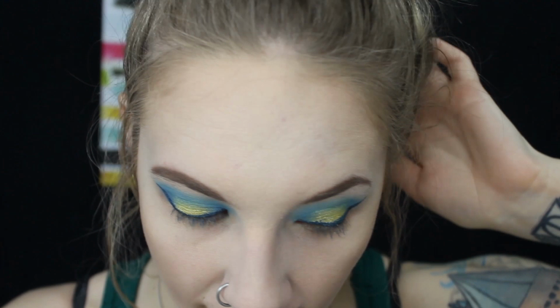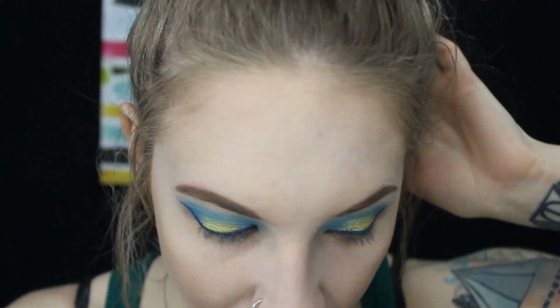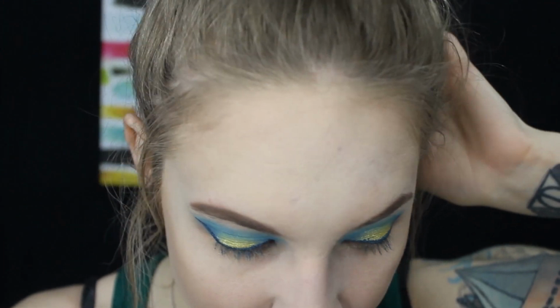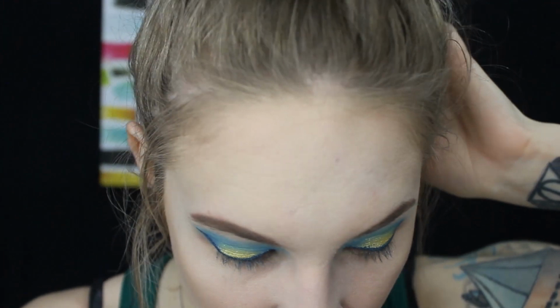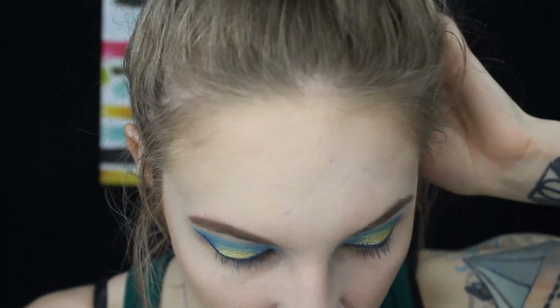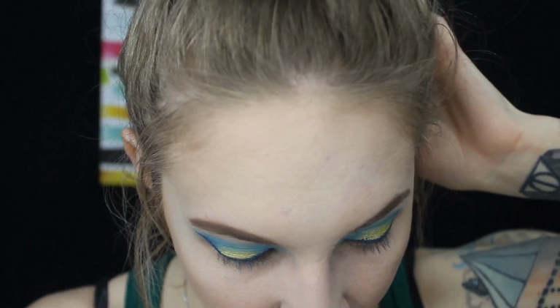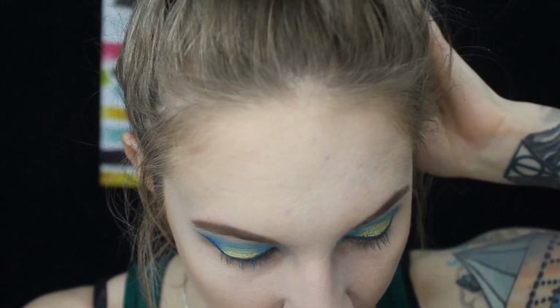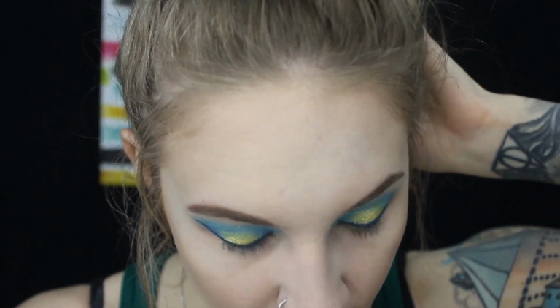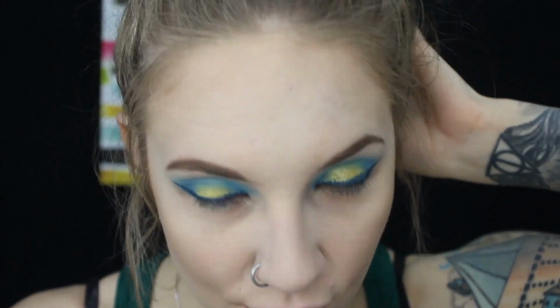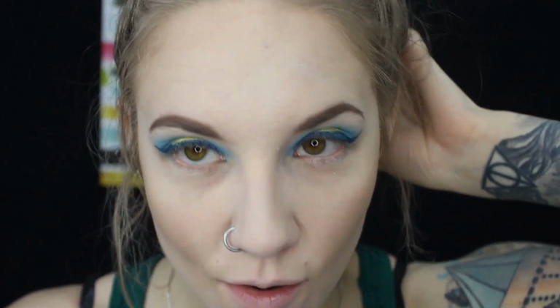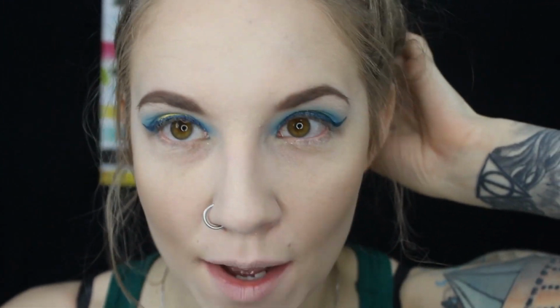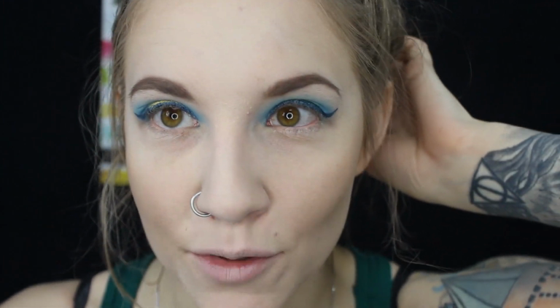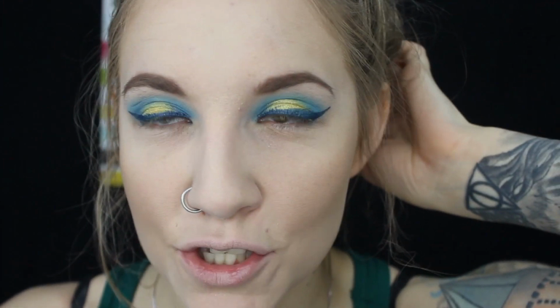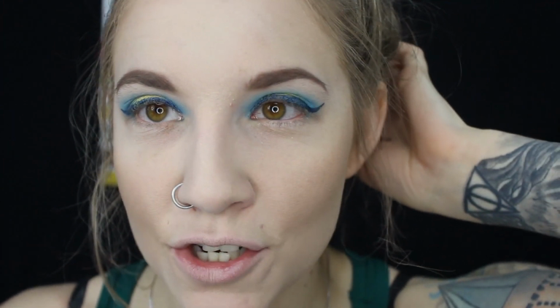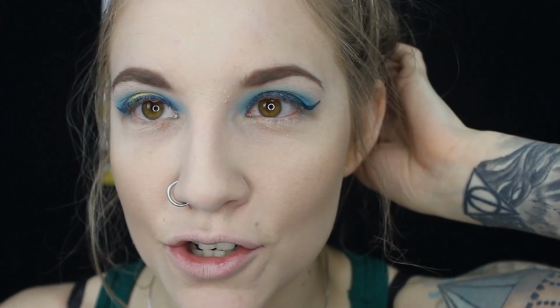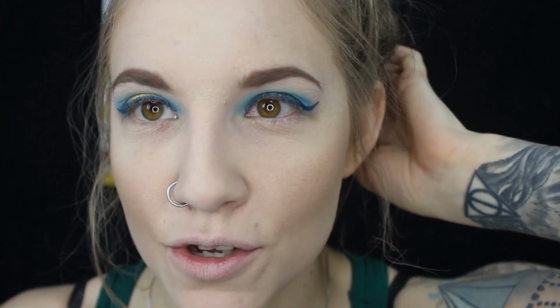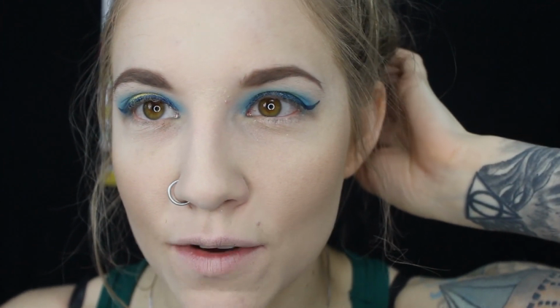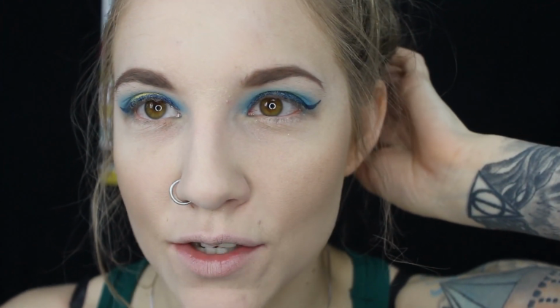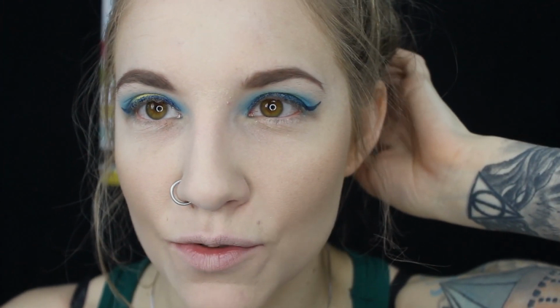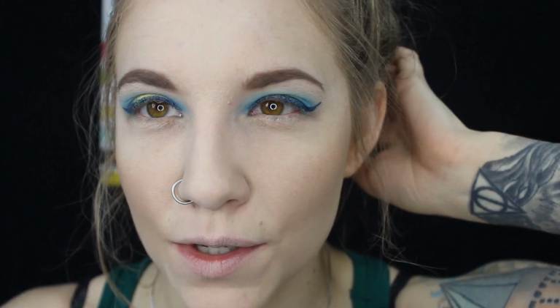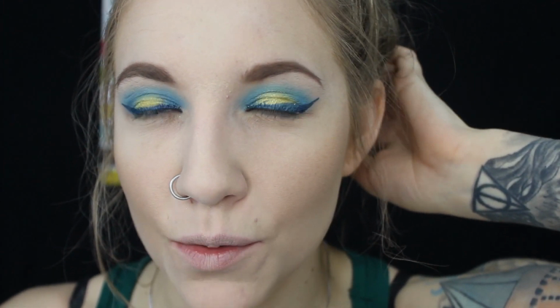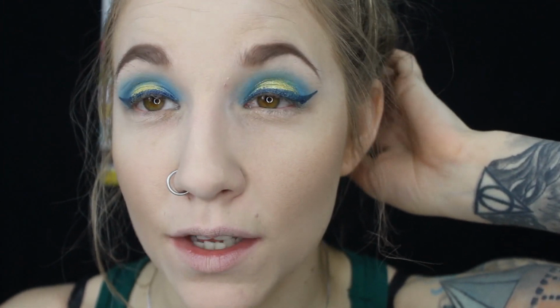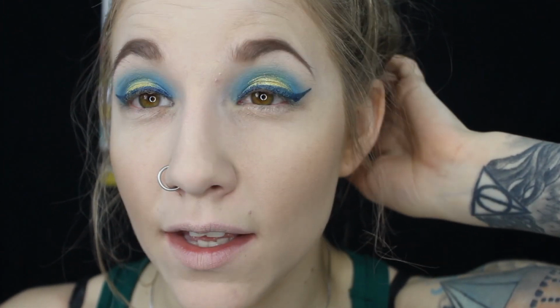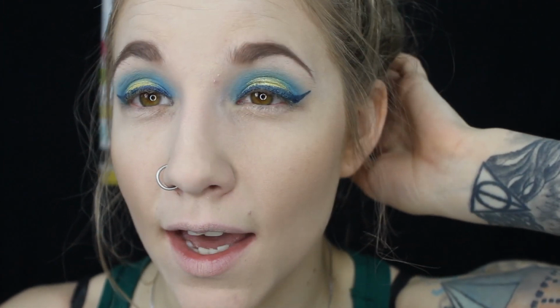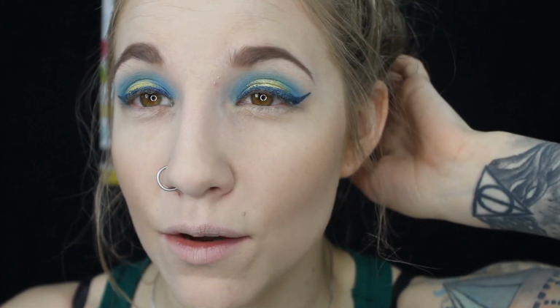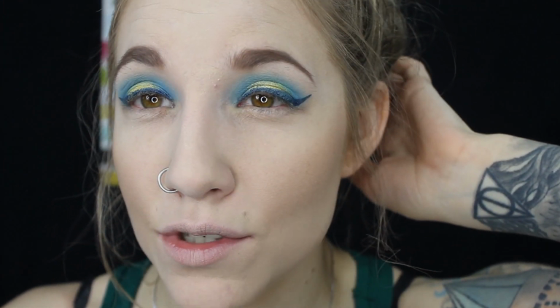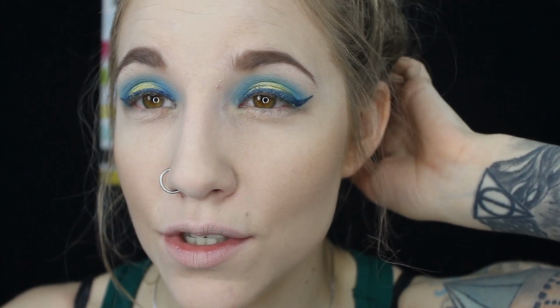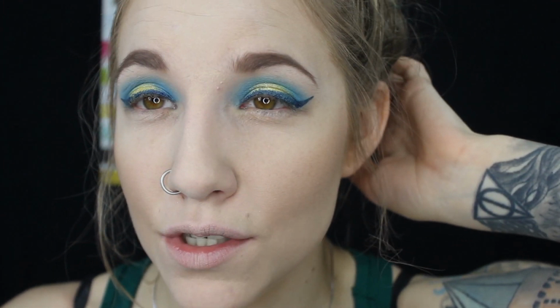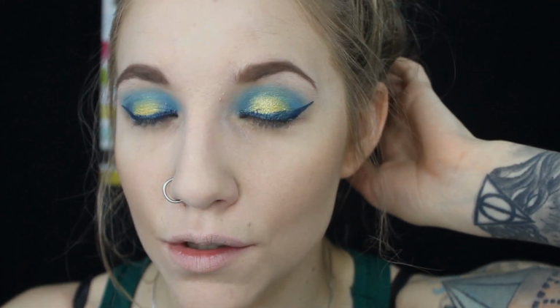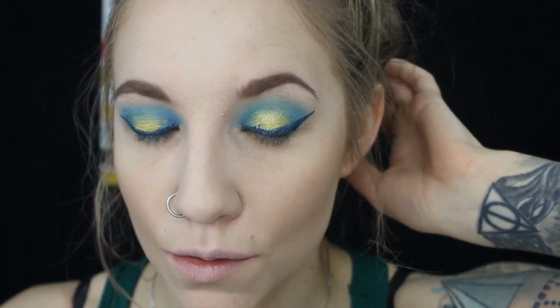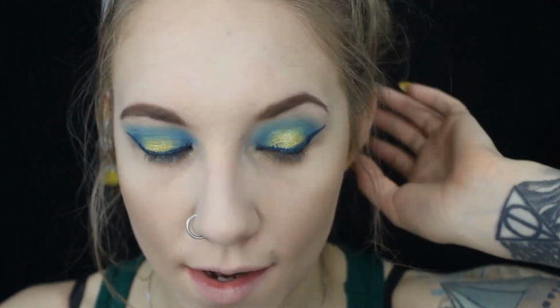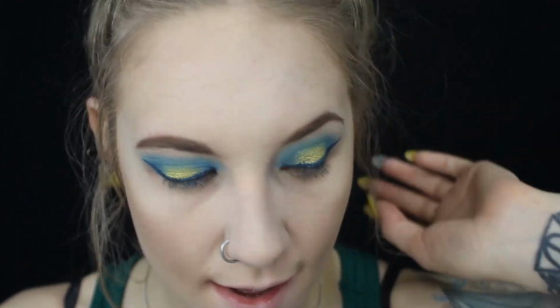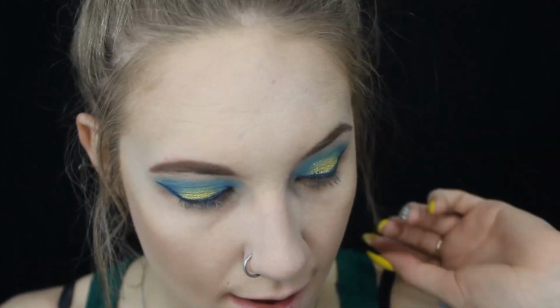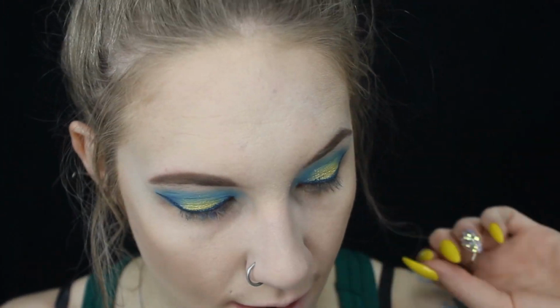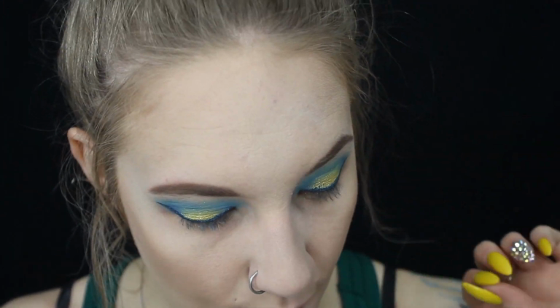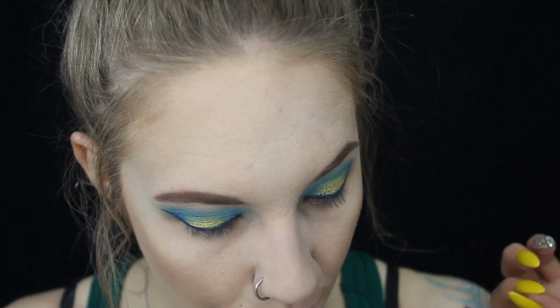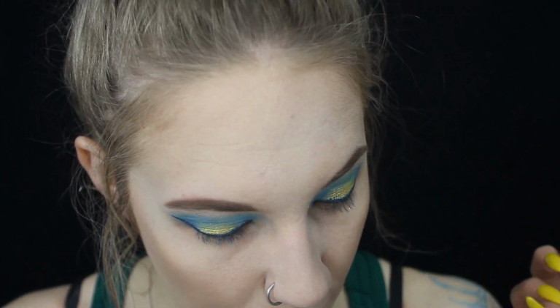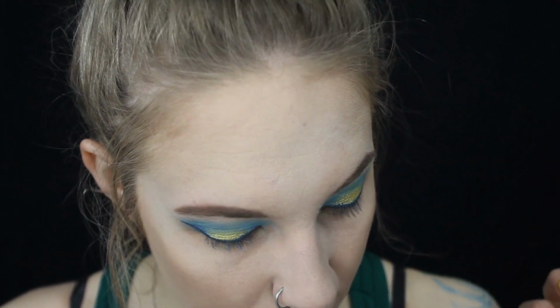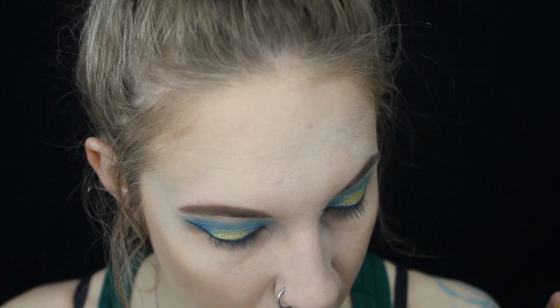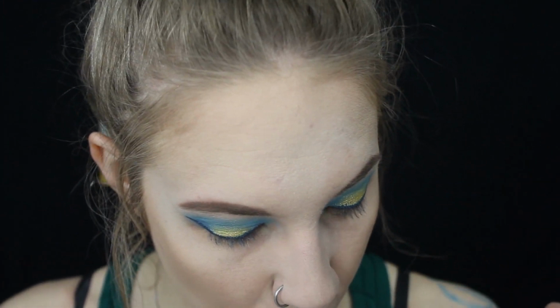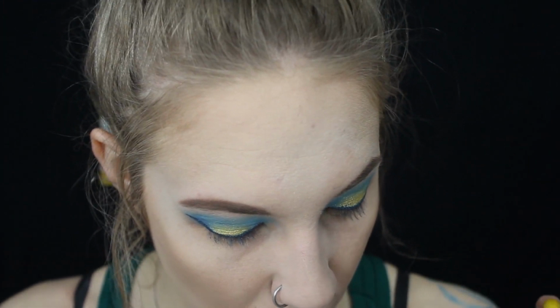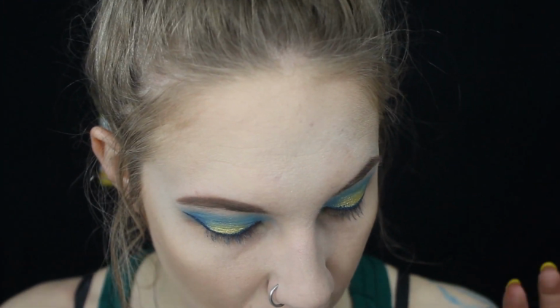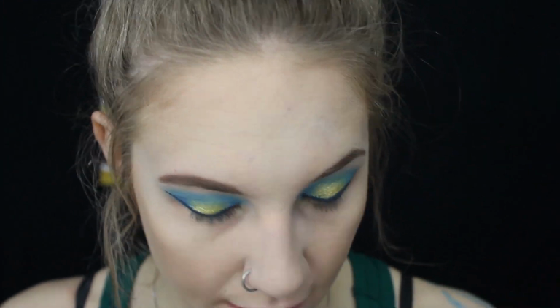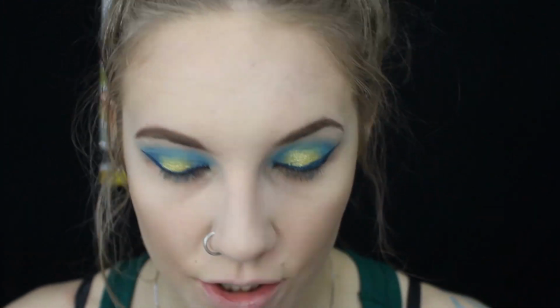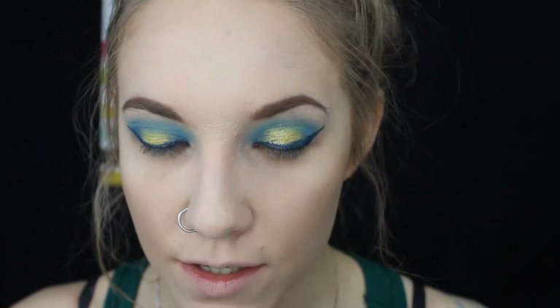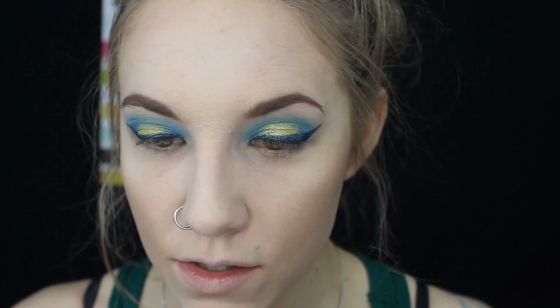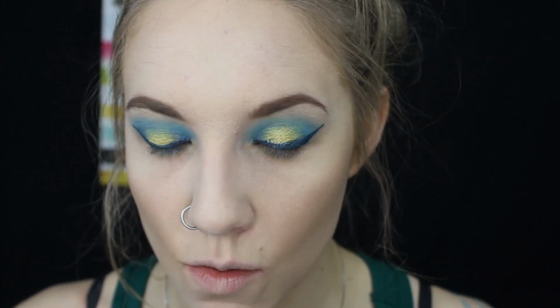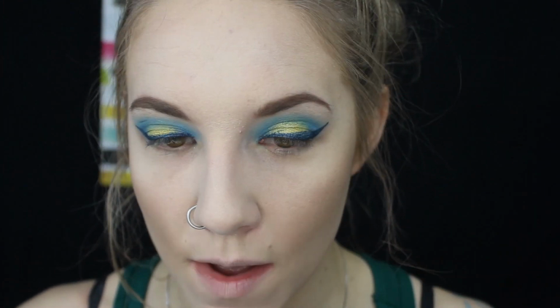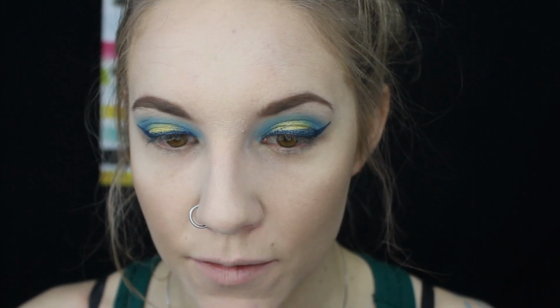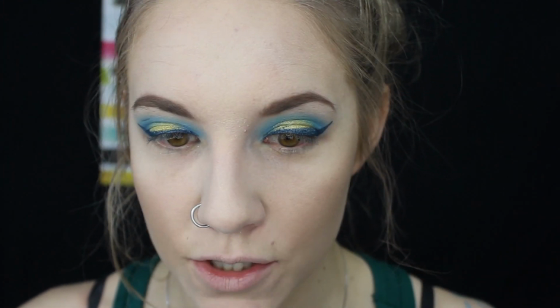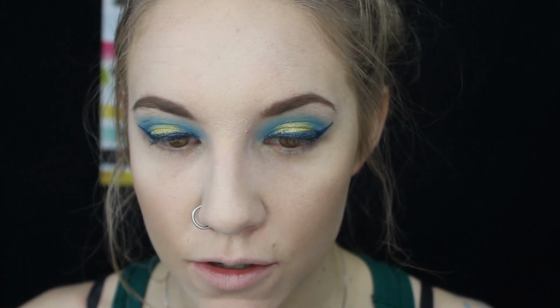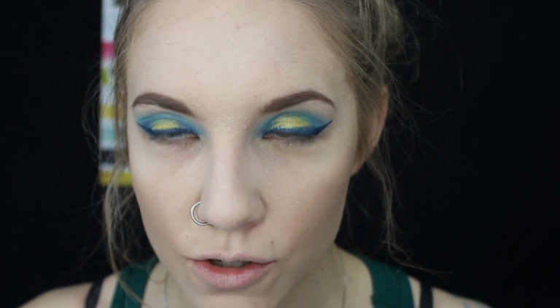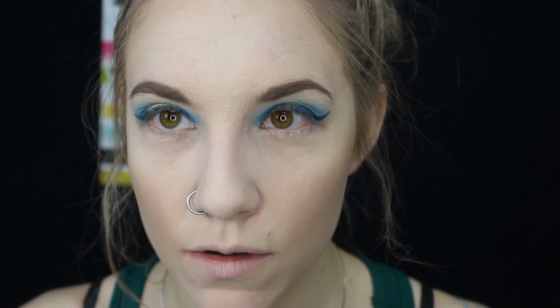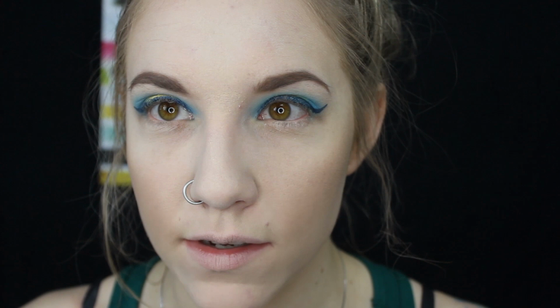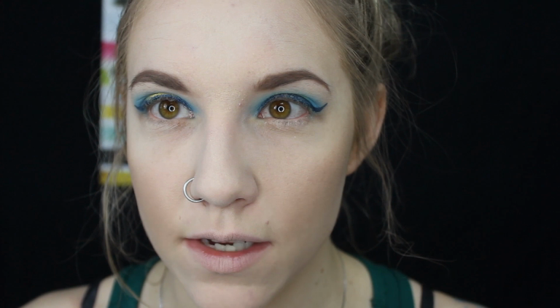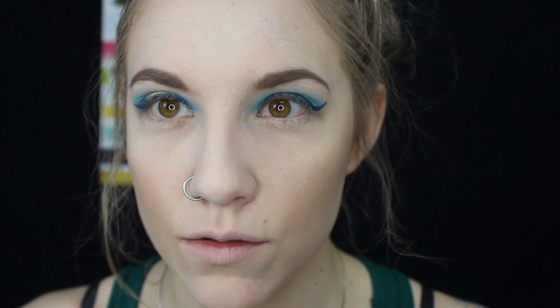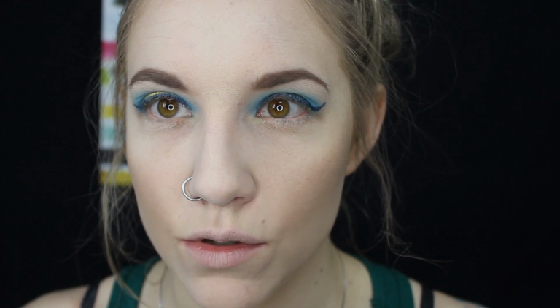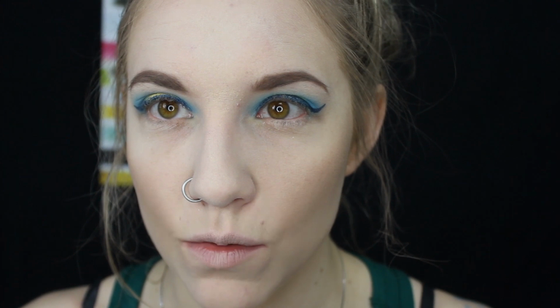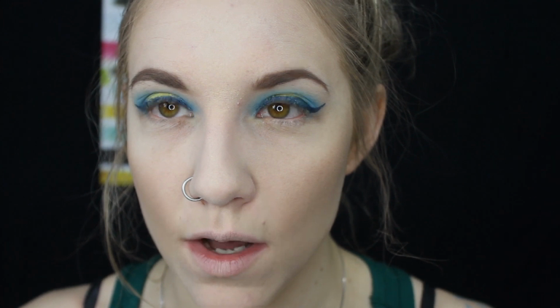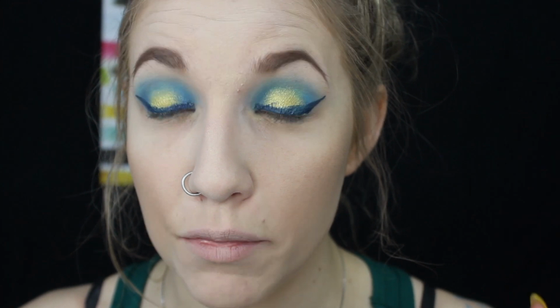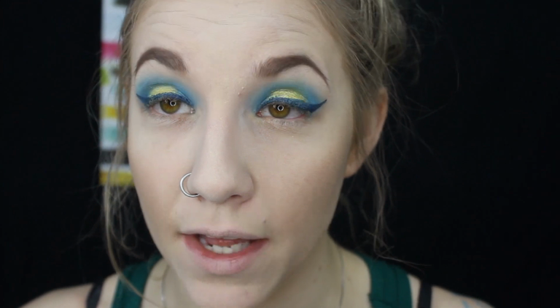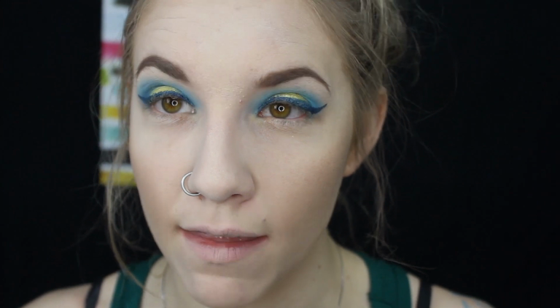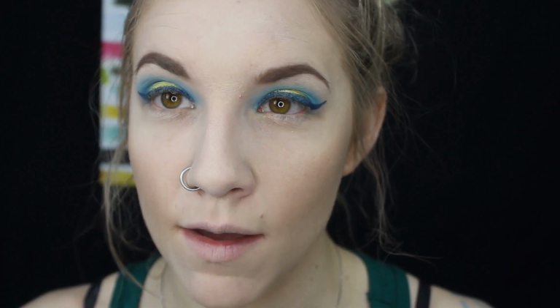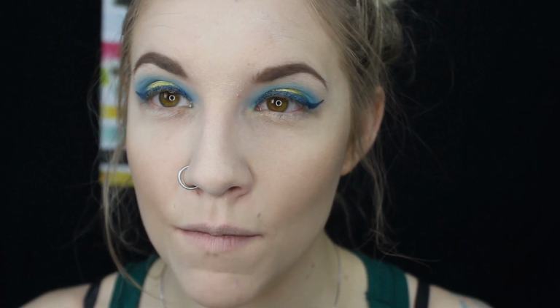Hey guys, it's Ariana. I'm just going to show you guys really quickly how to do some lashes — how to apply them.